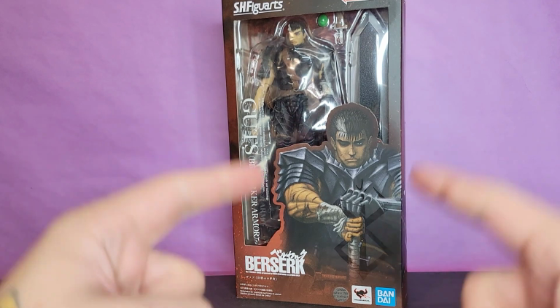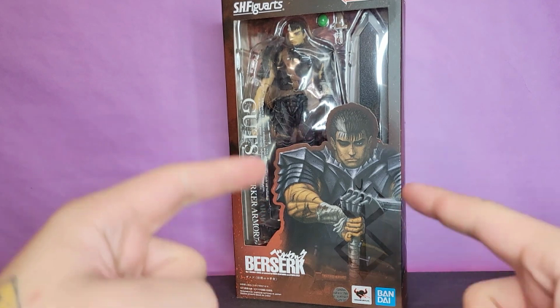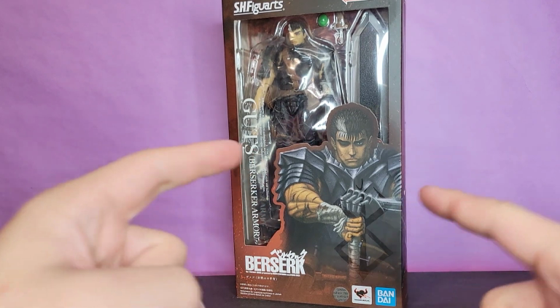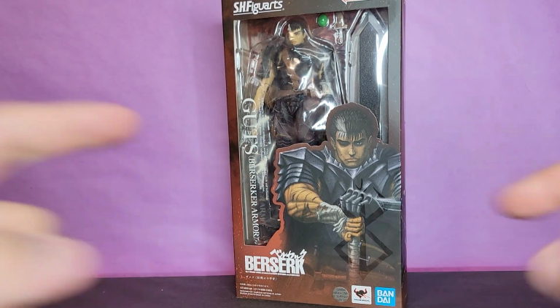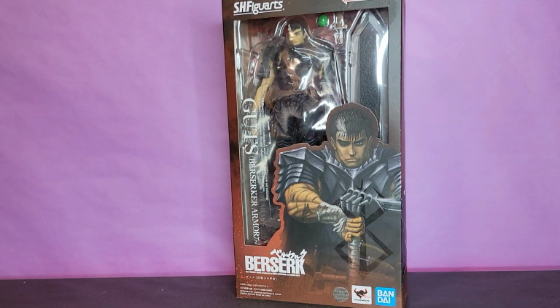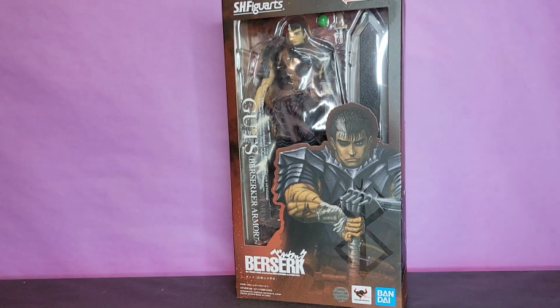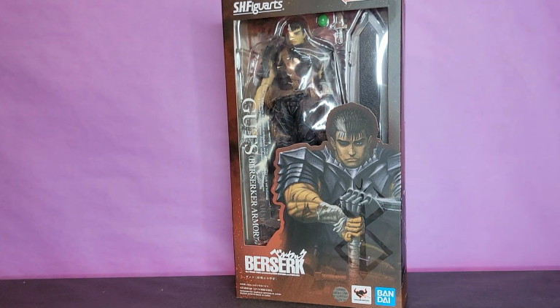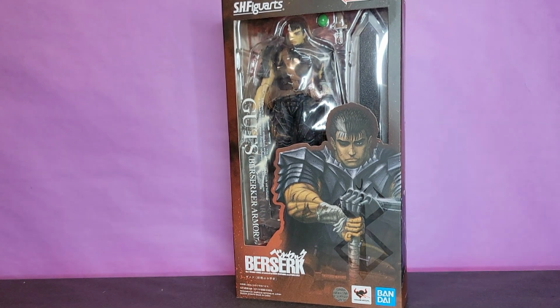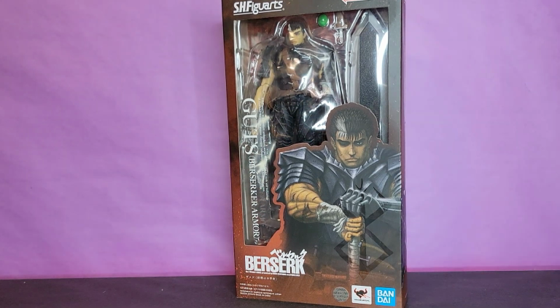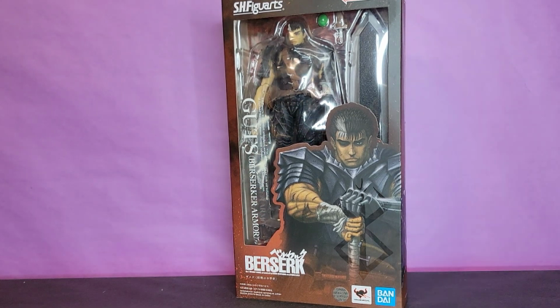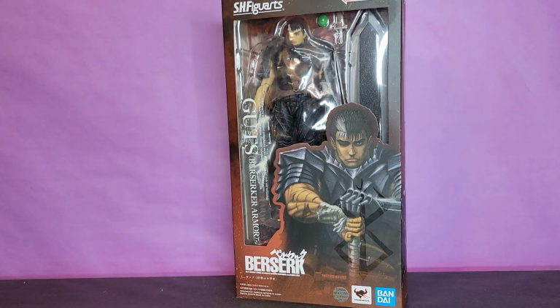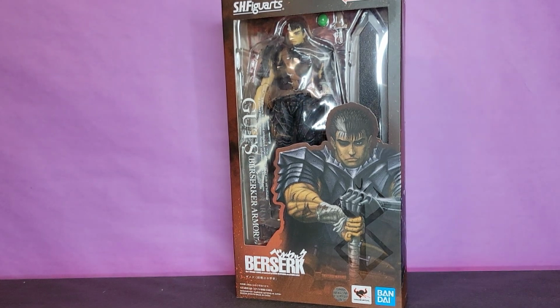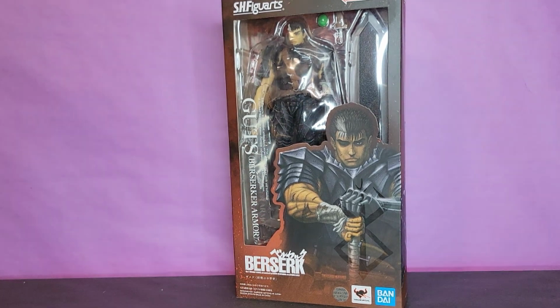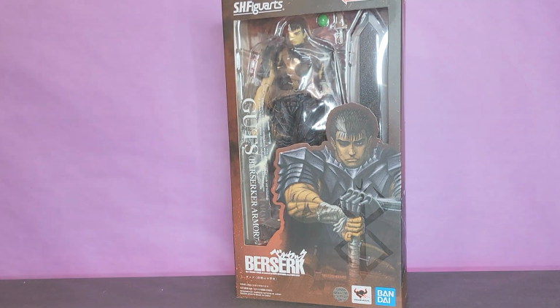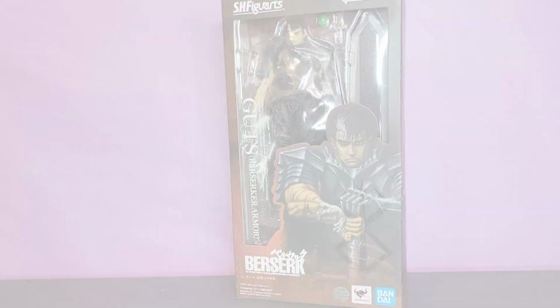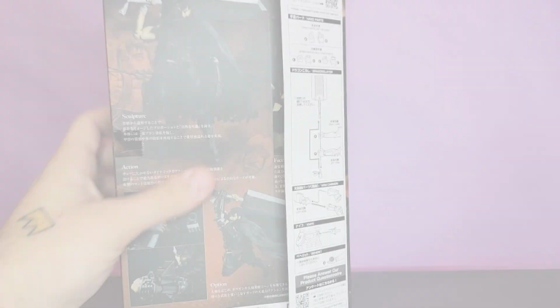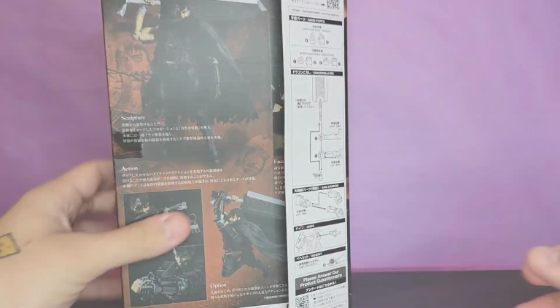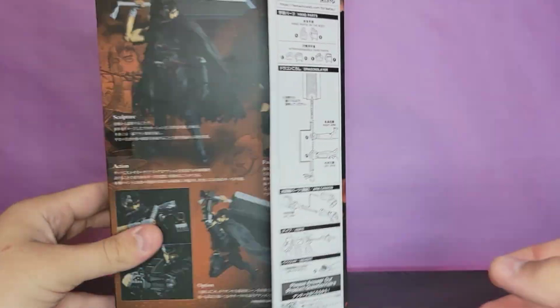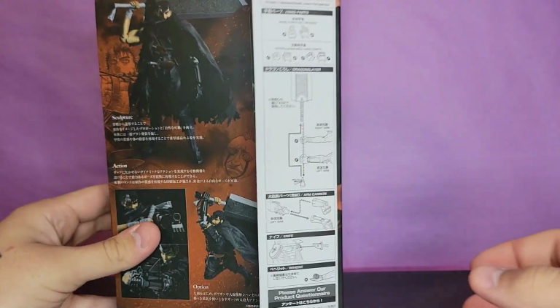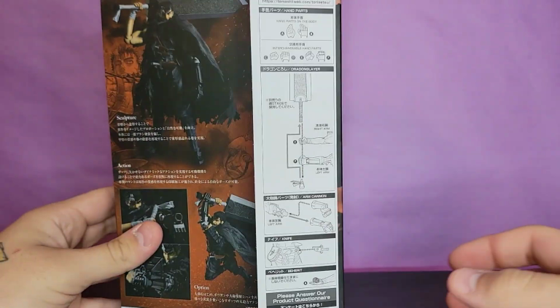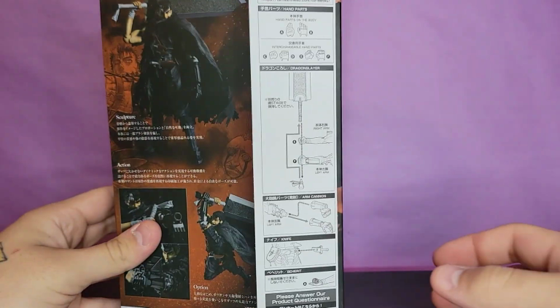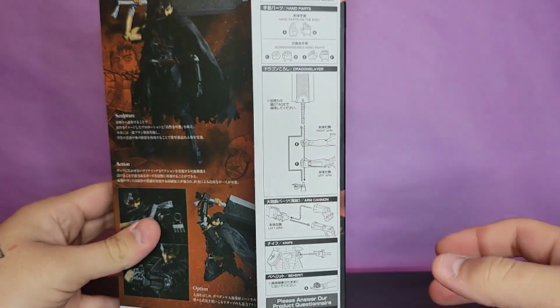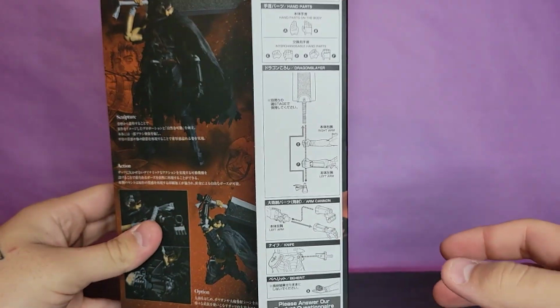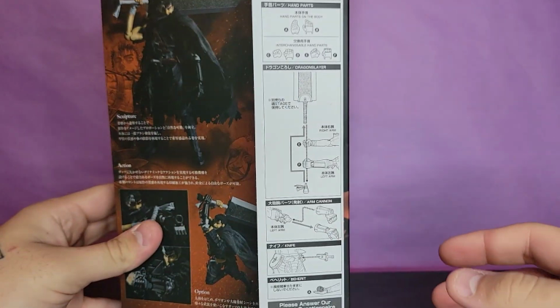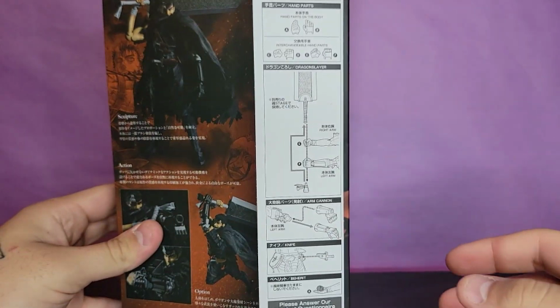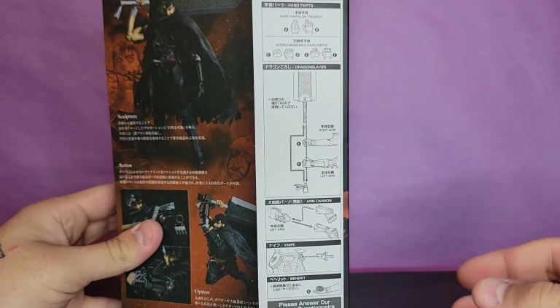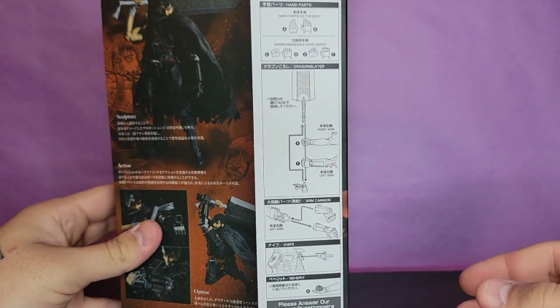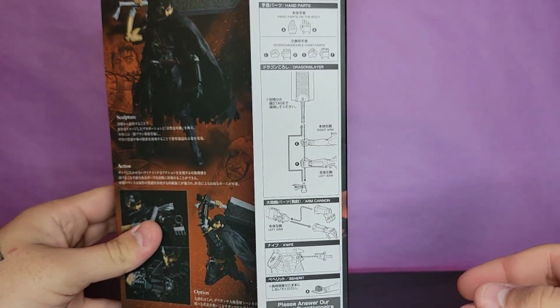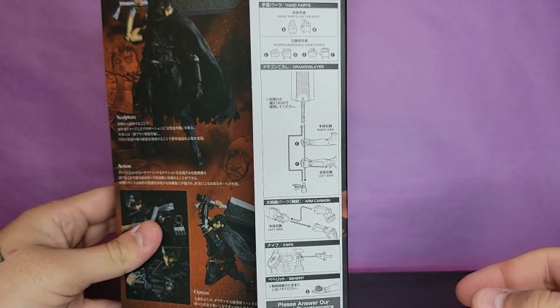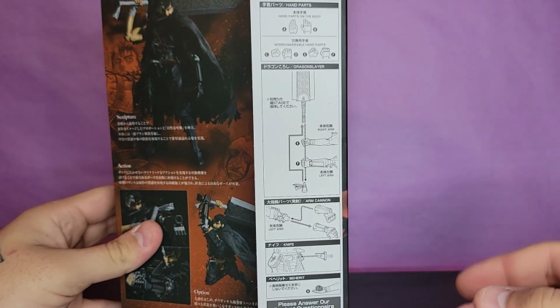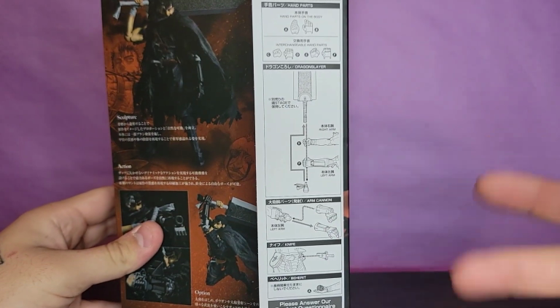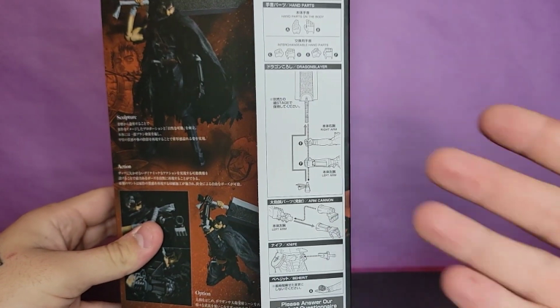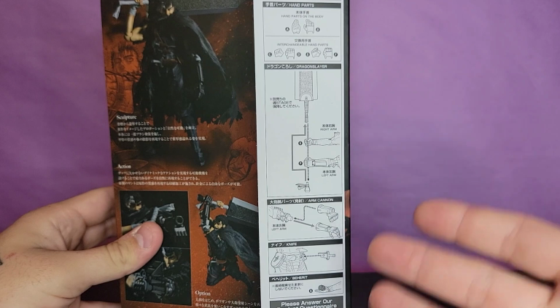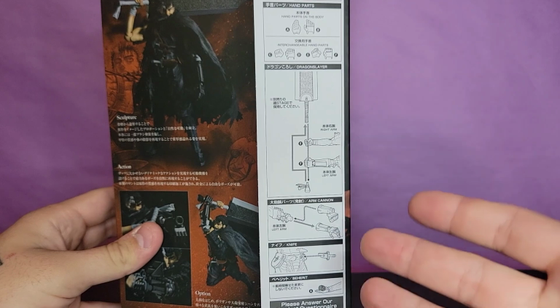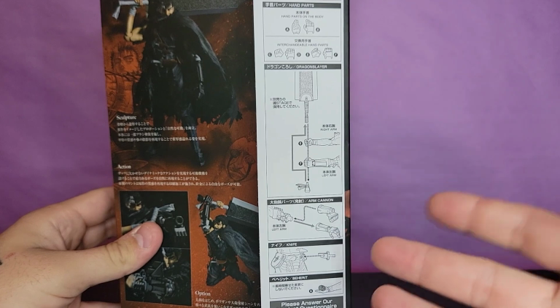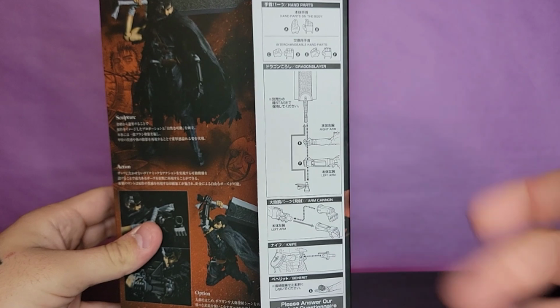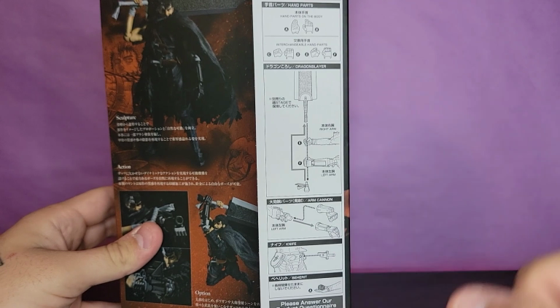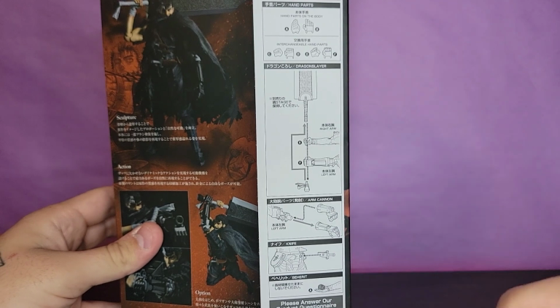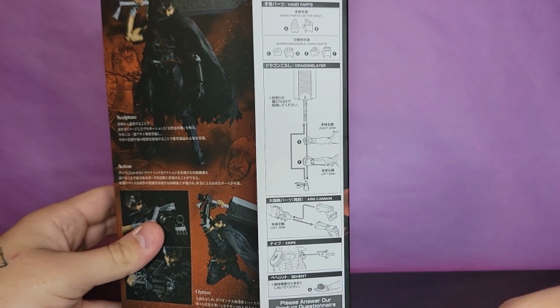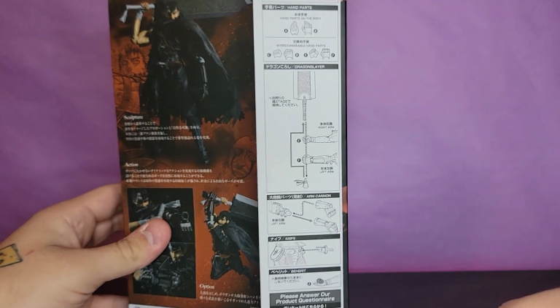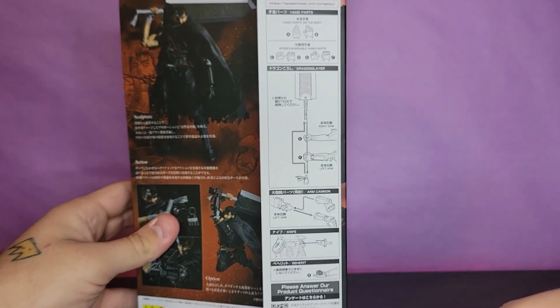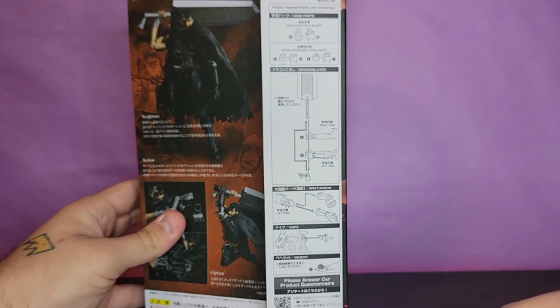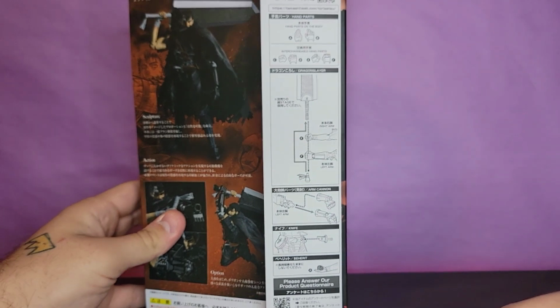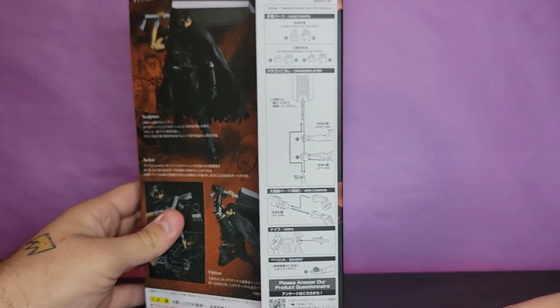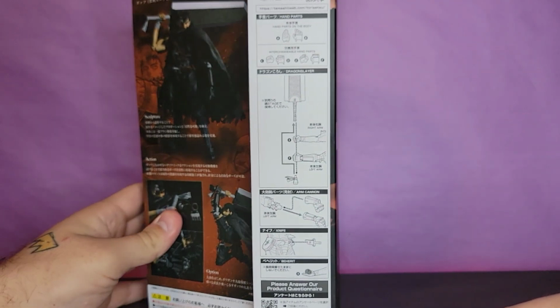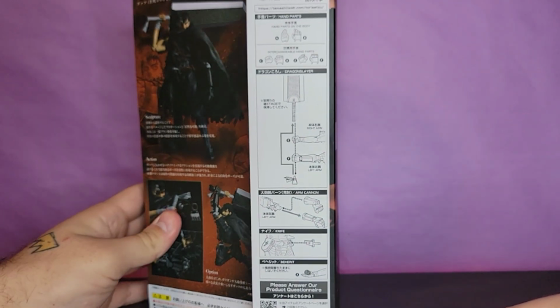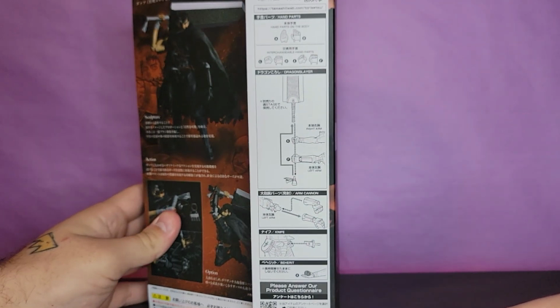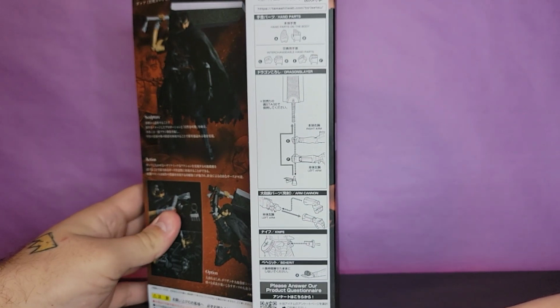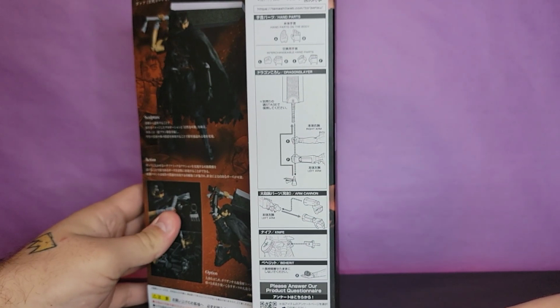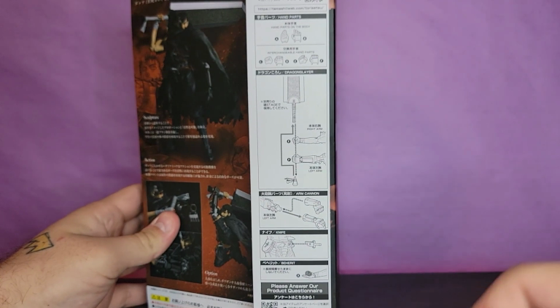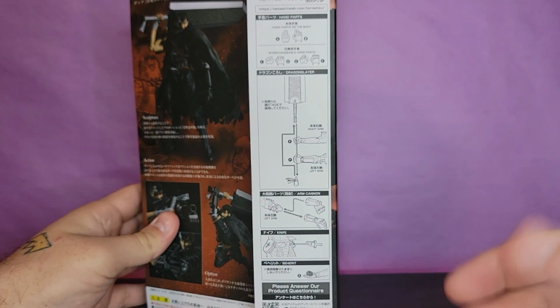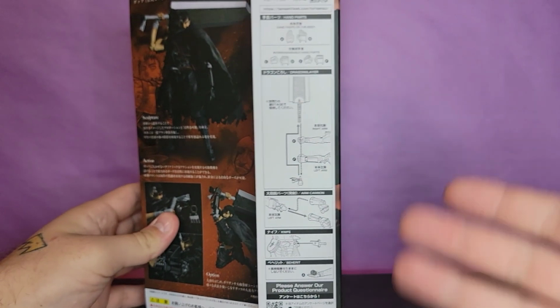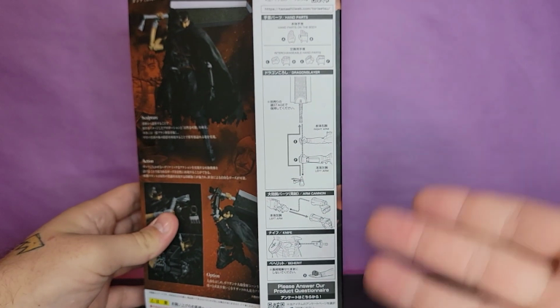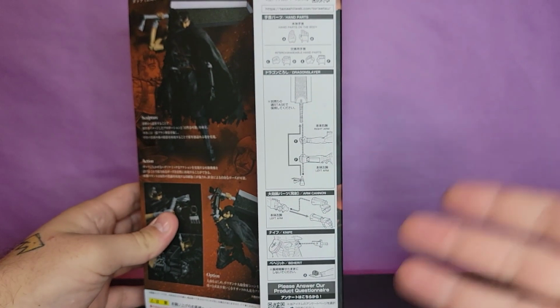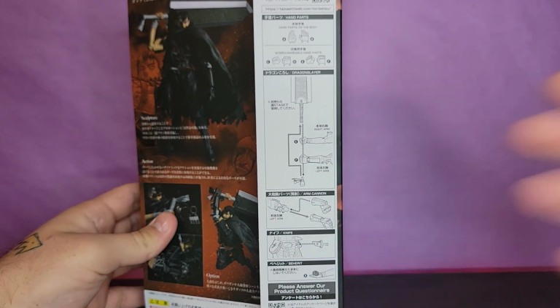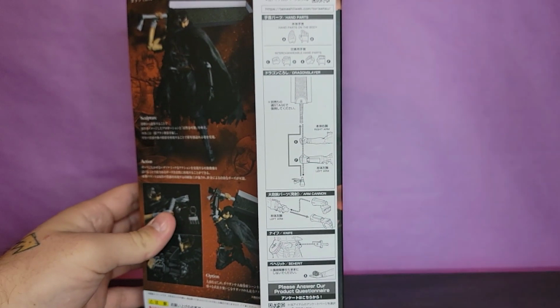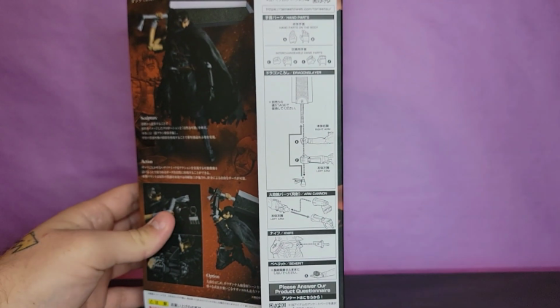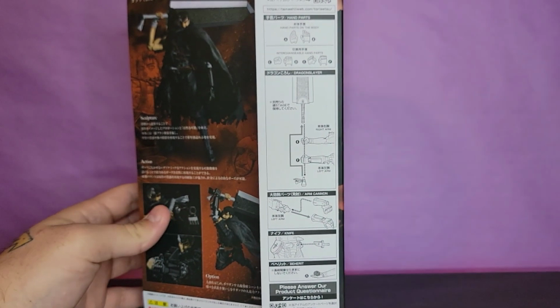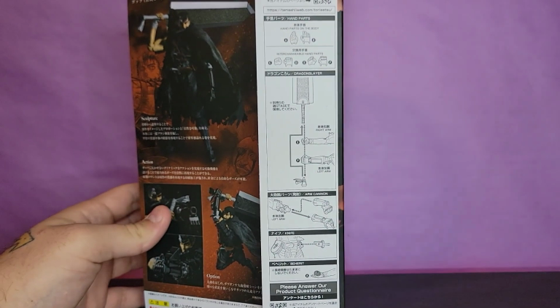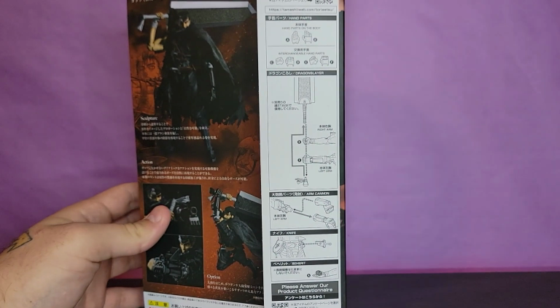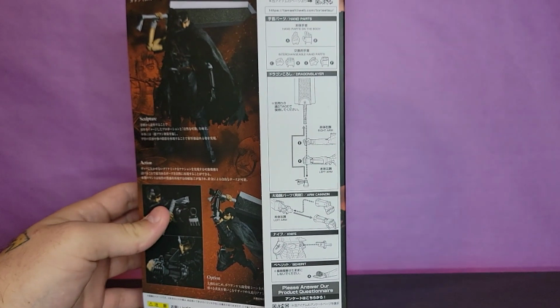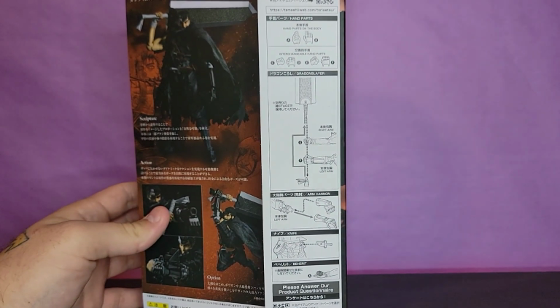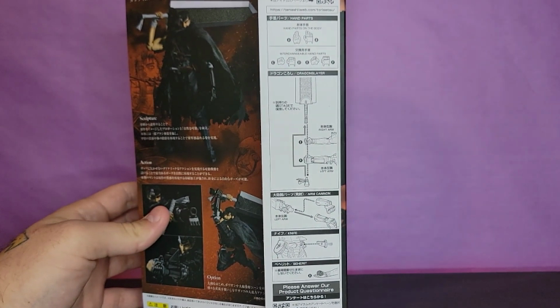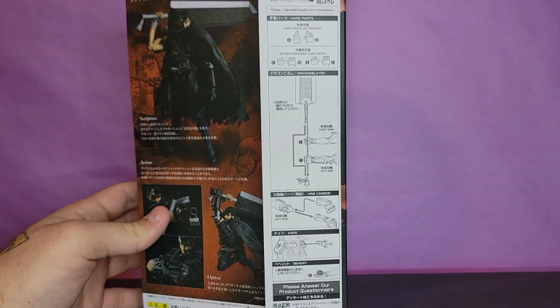Without further ado let's go ahead and pop this bad boy open. I just want to show here as well, there are instructions on the inside flap of the box, so if you need help with something feel free to refer to those.